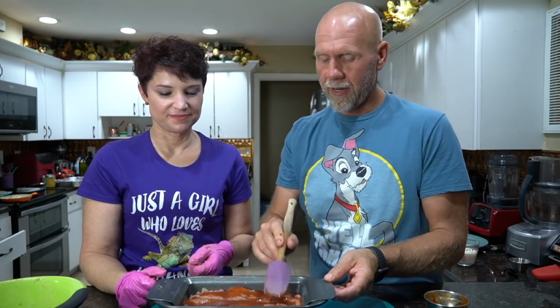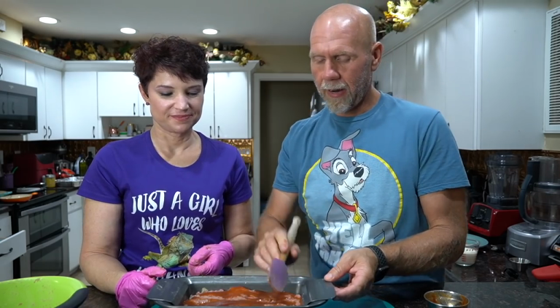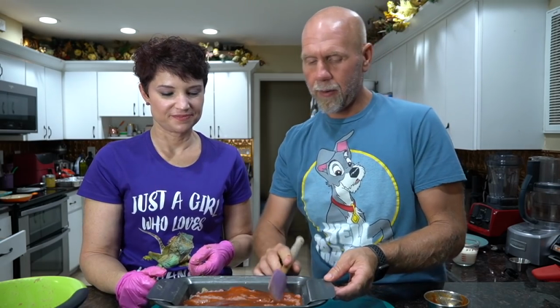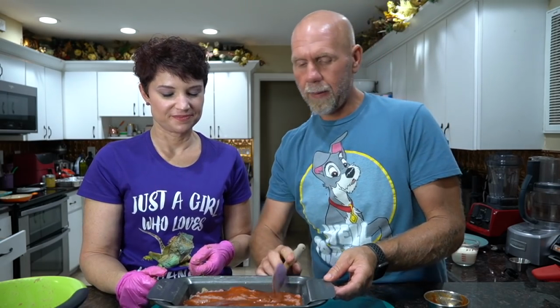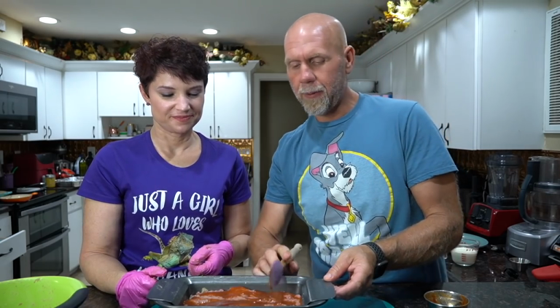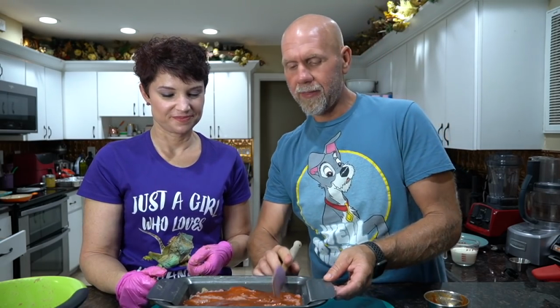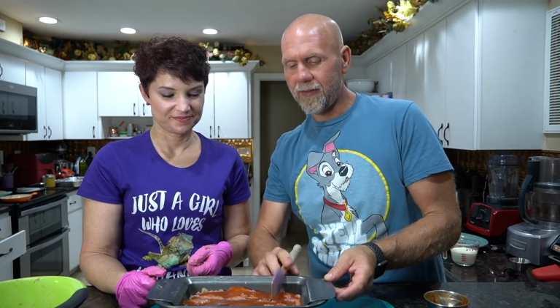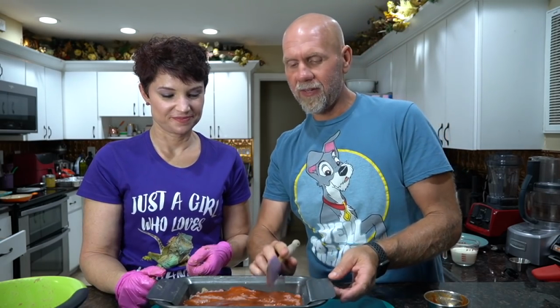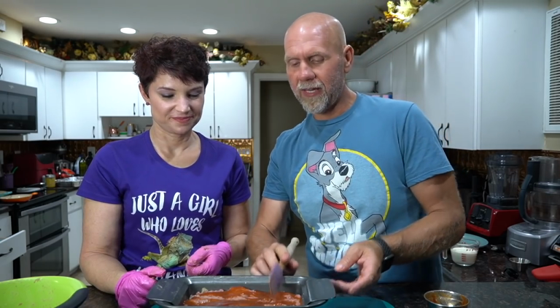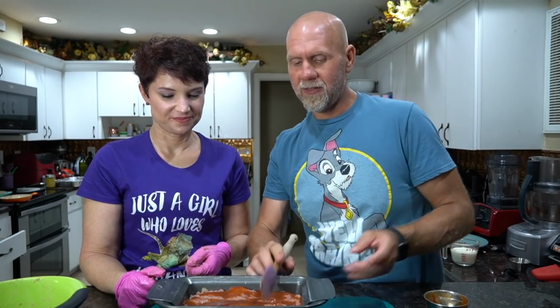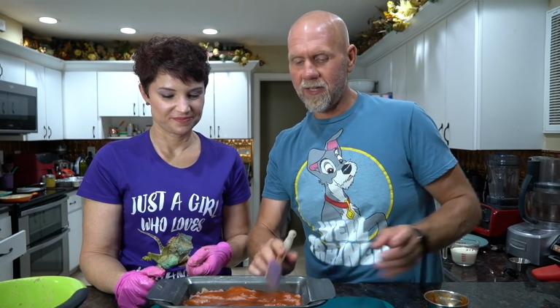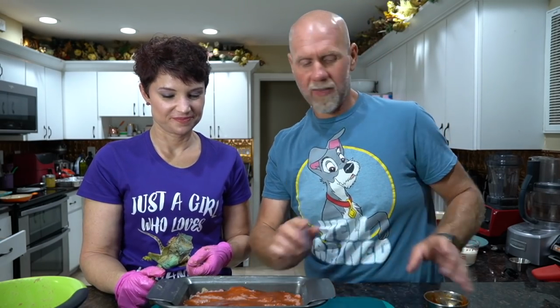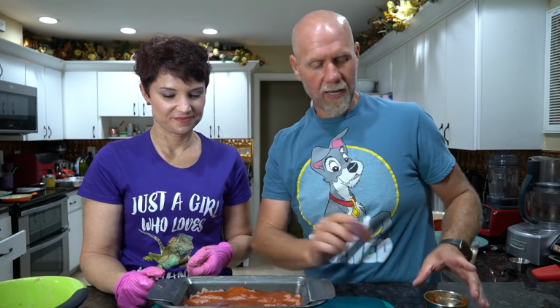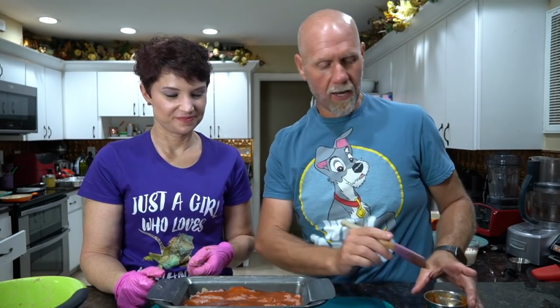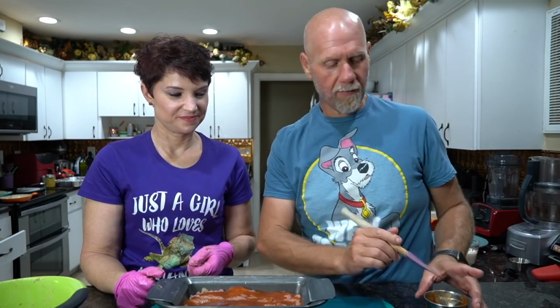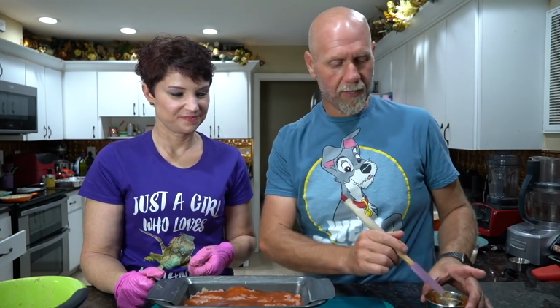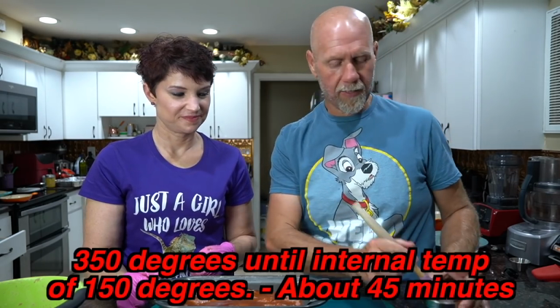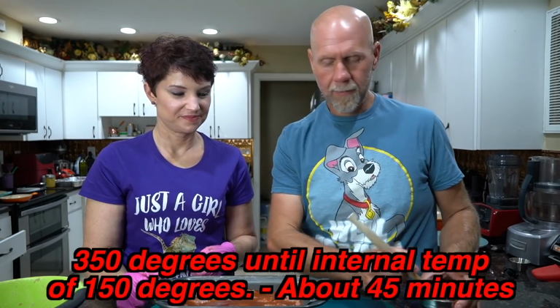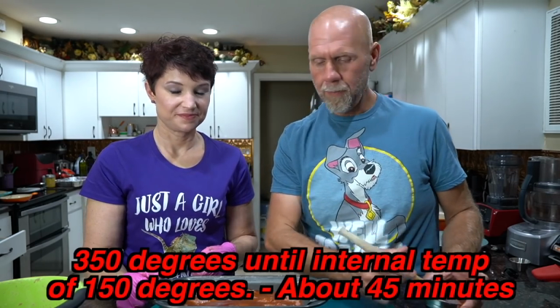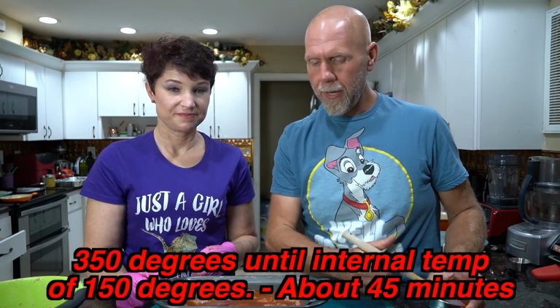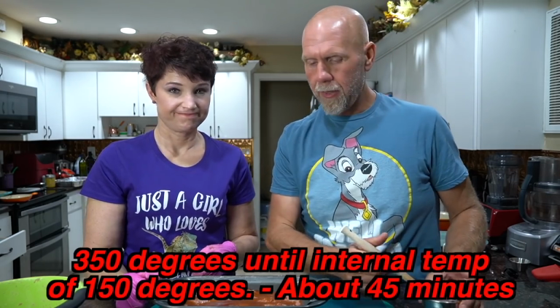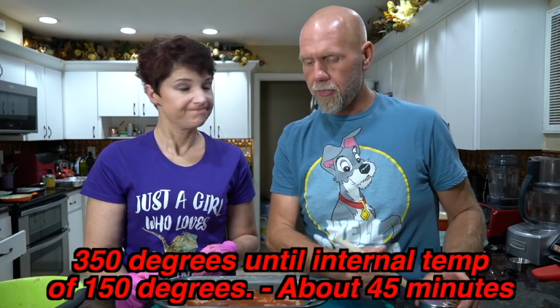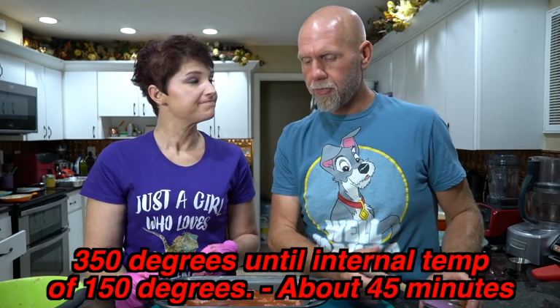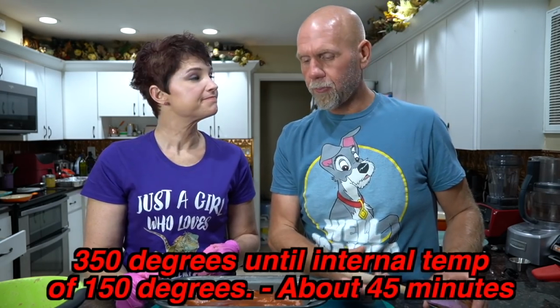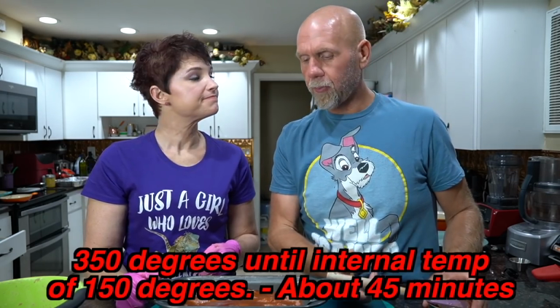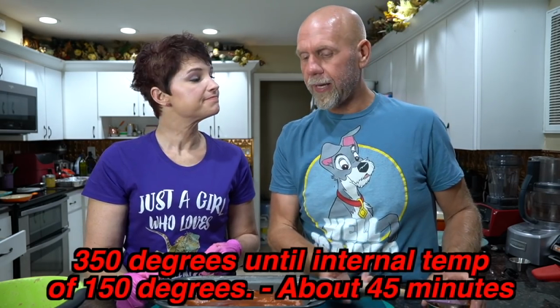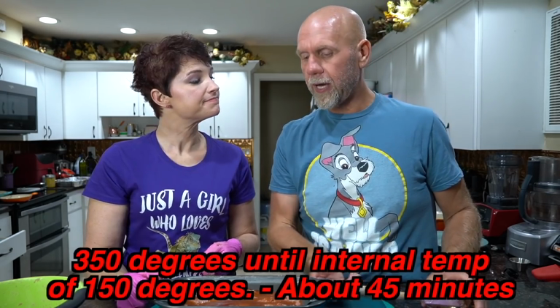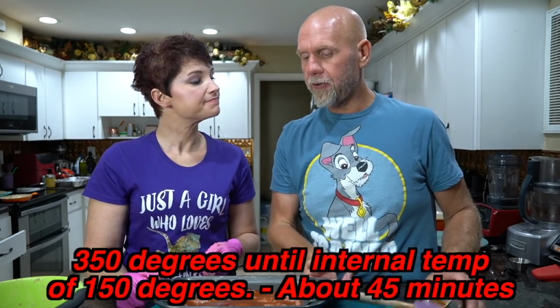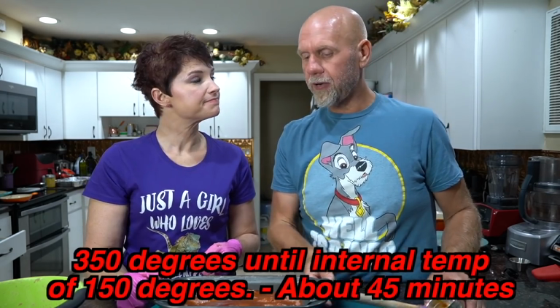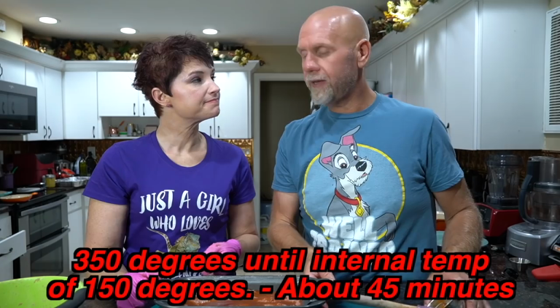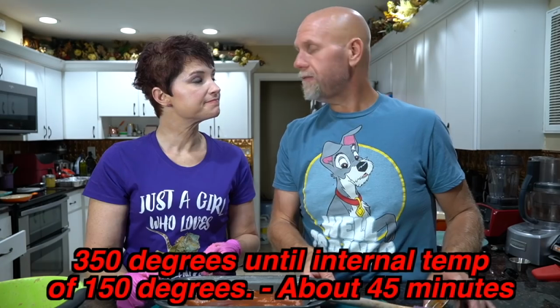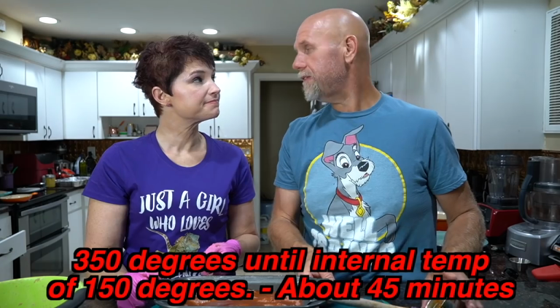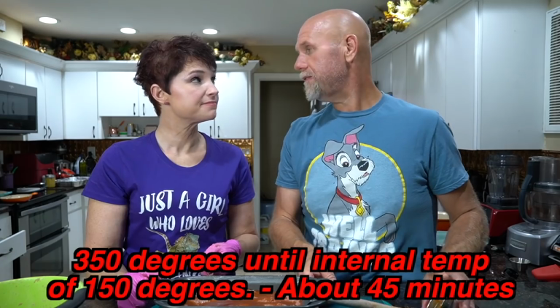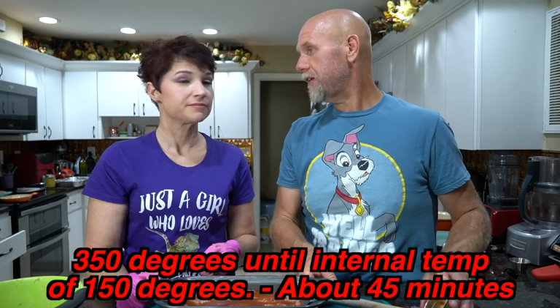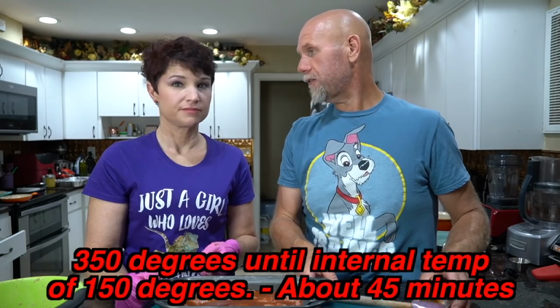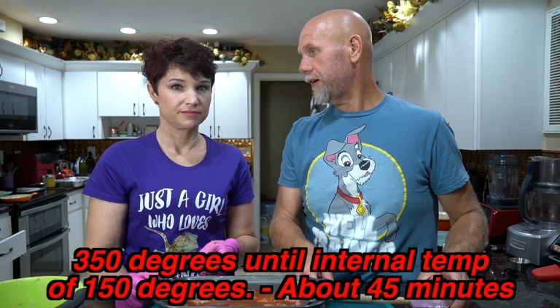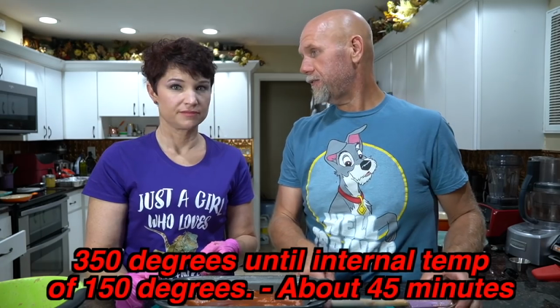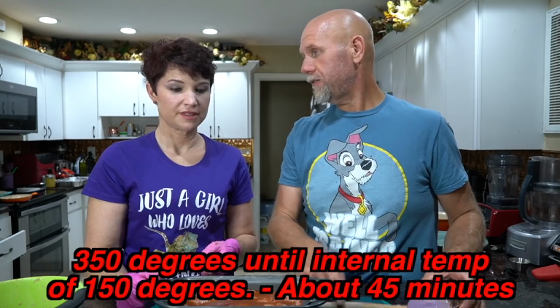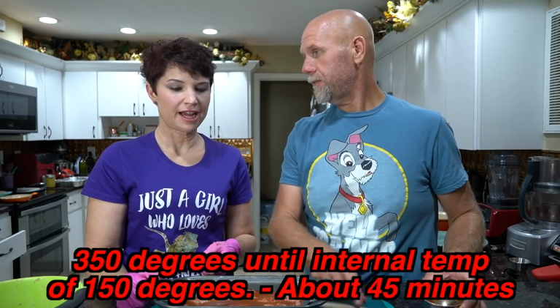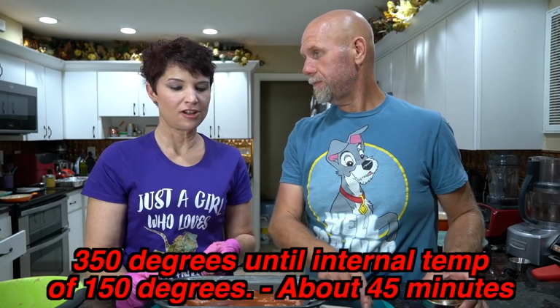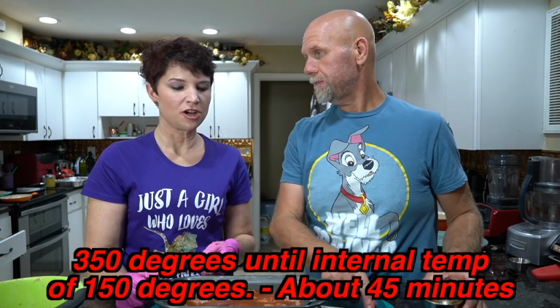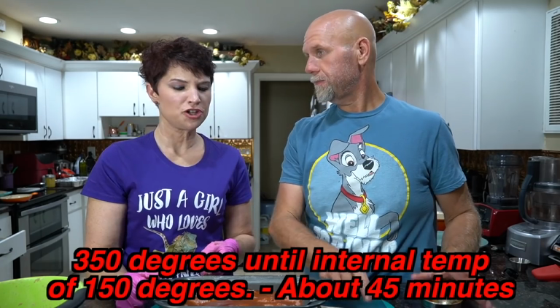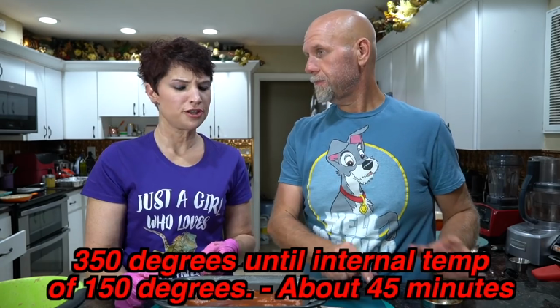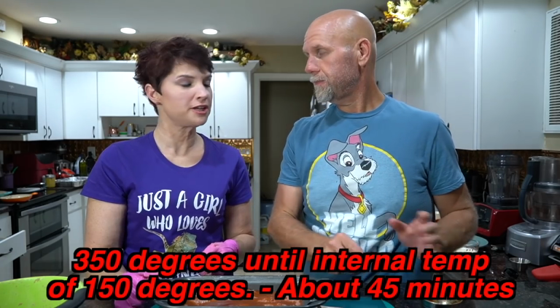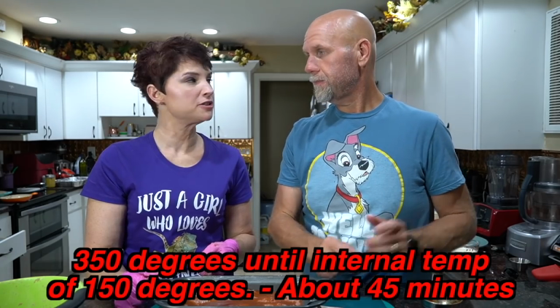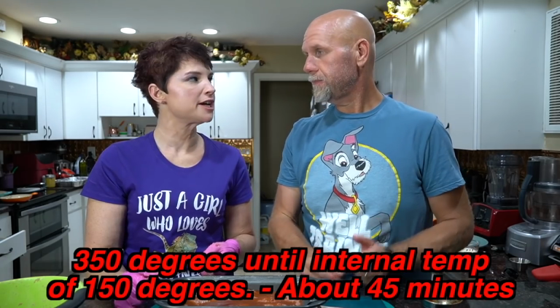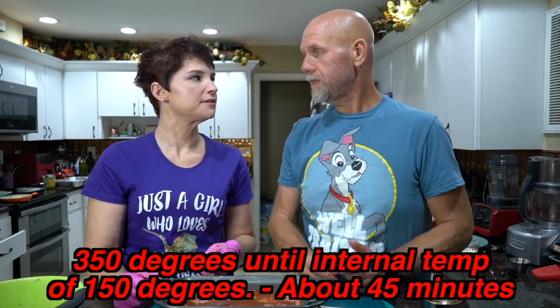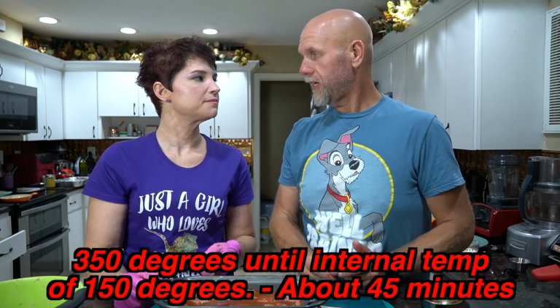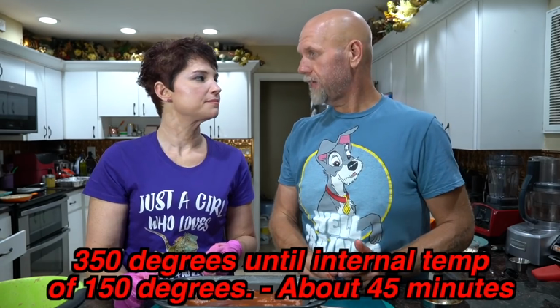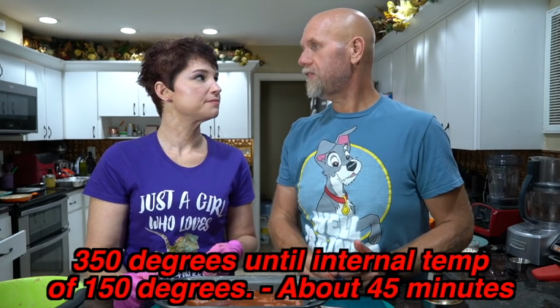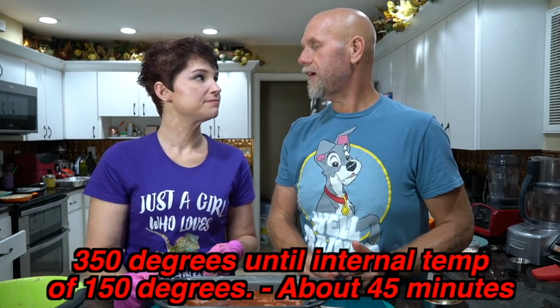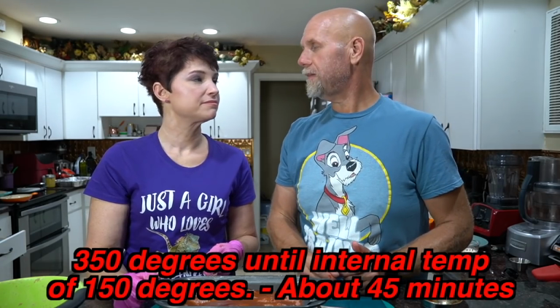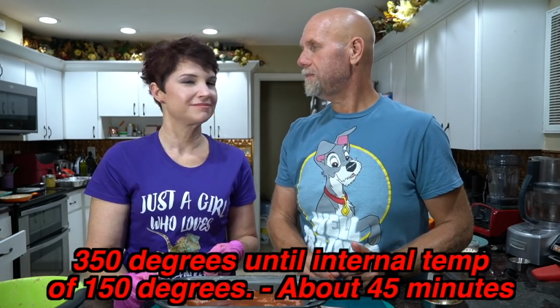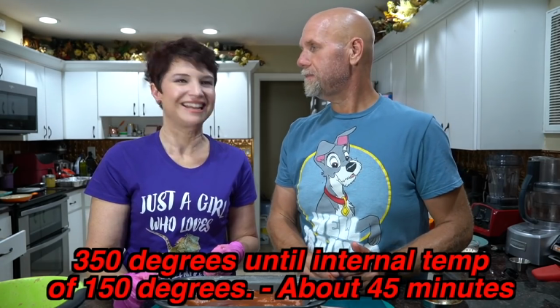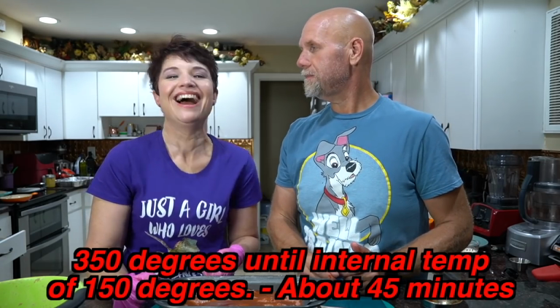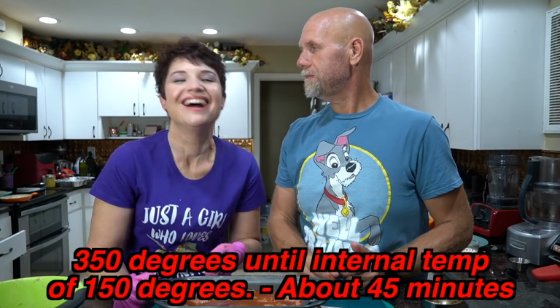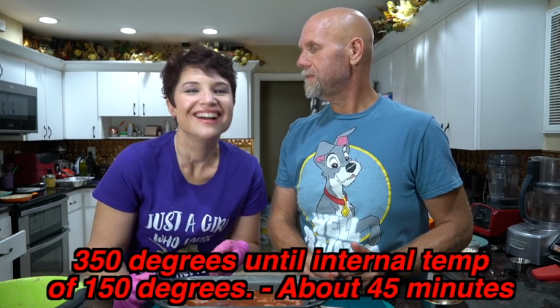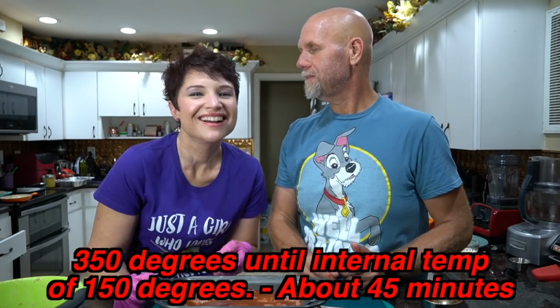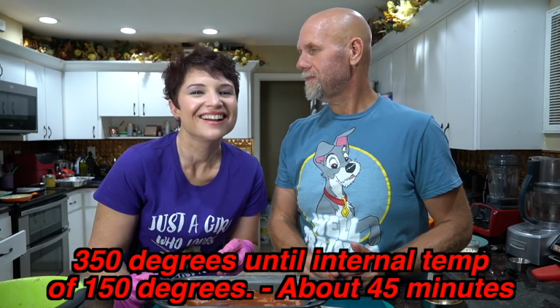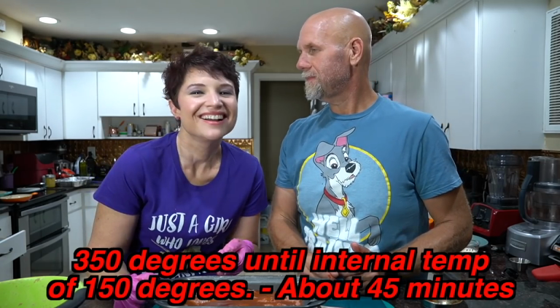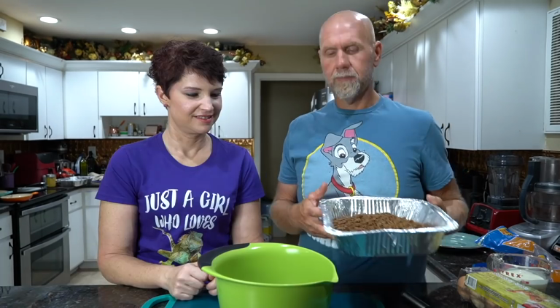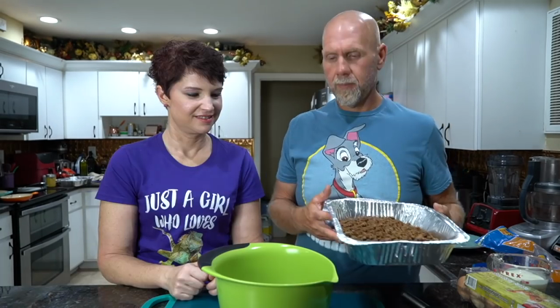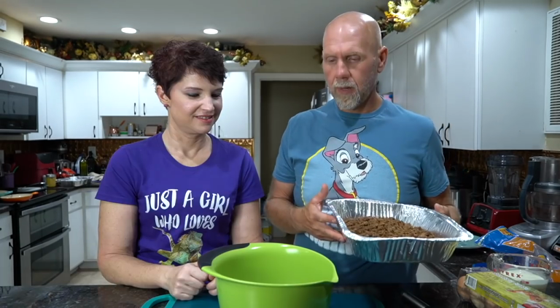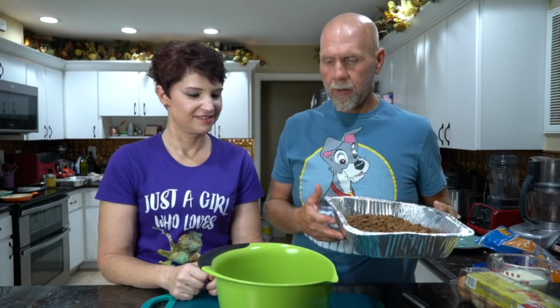We're going to put this into the oven at 350 degrees until it's done.